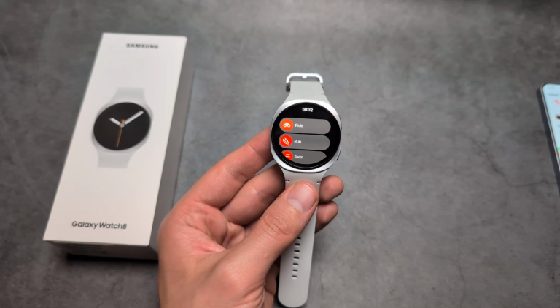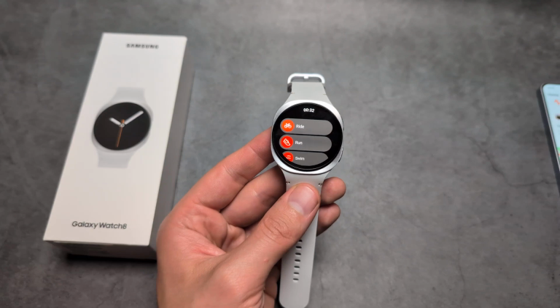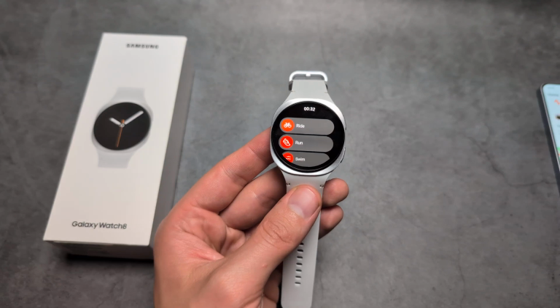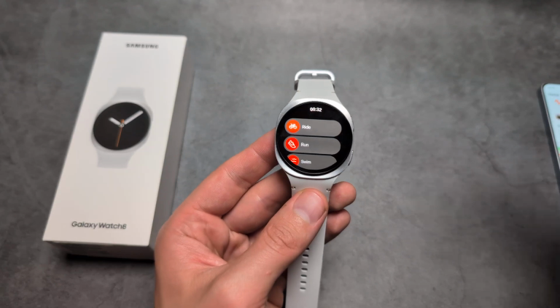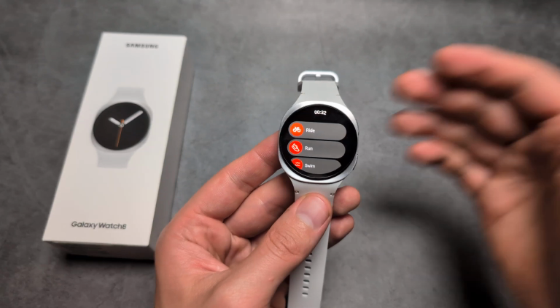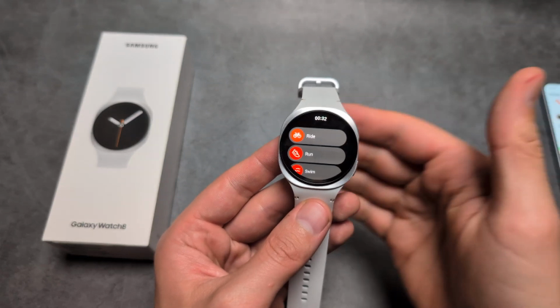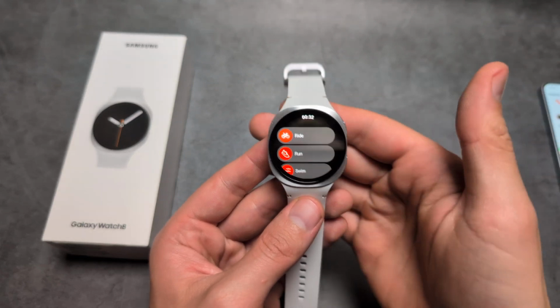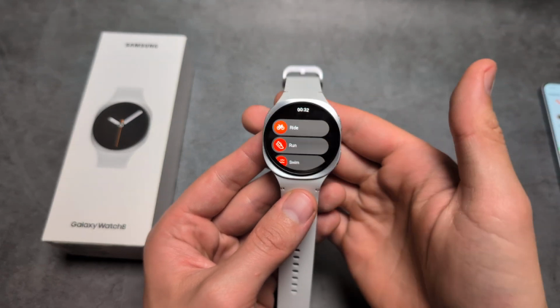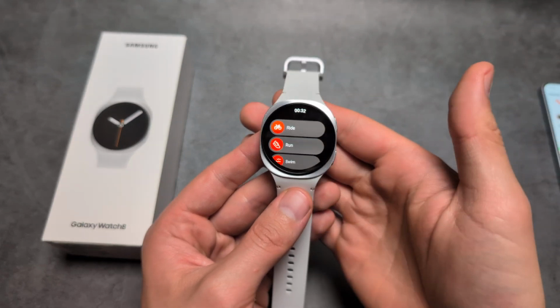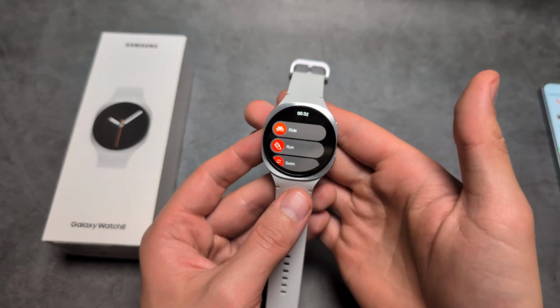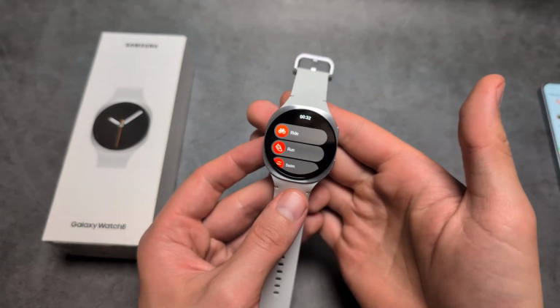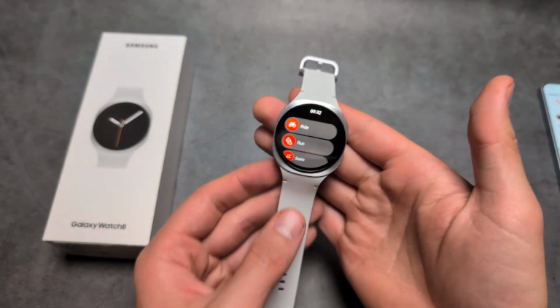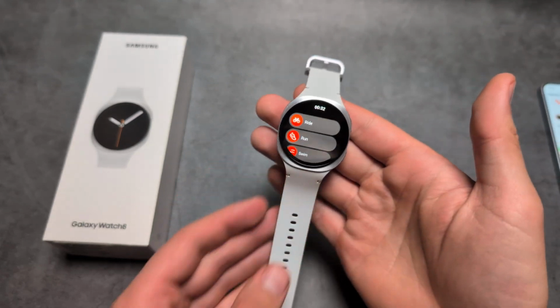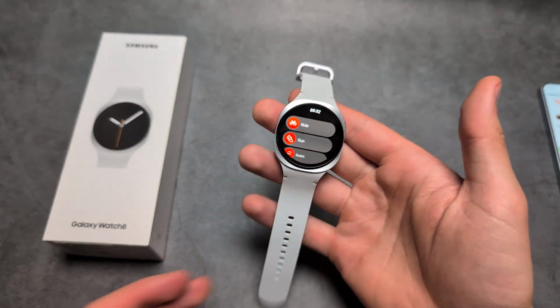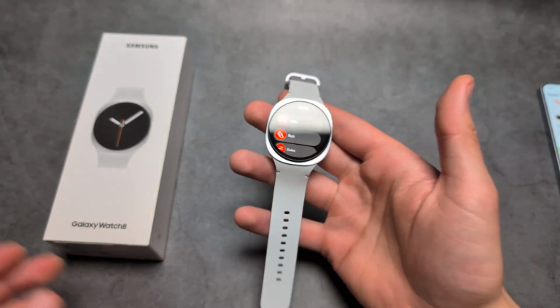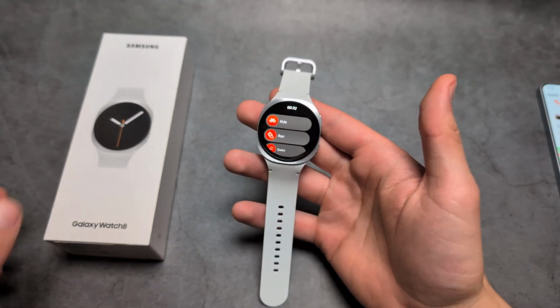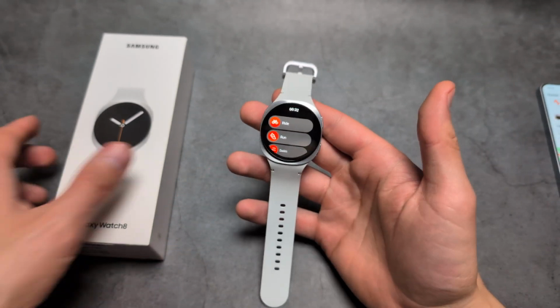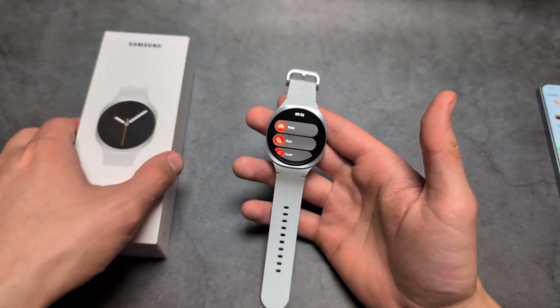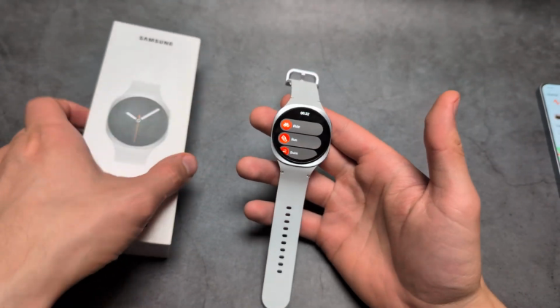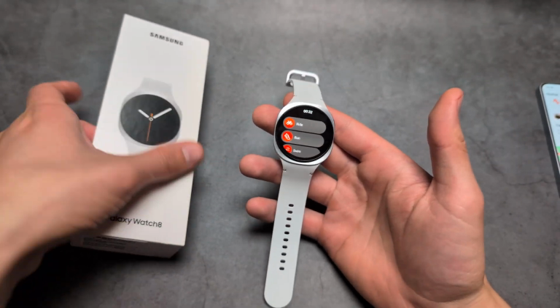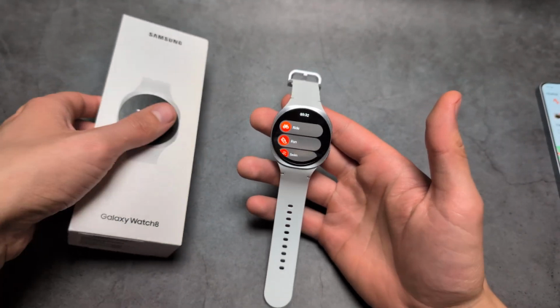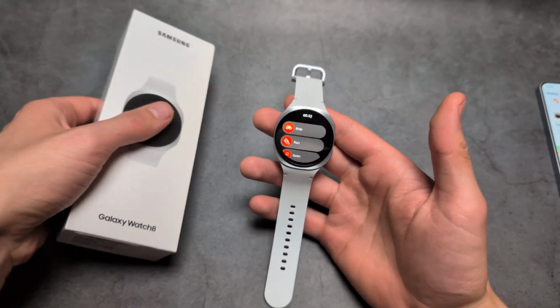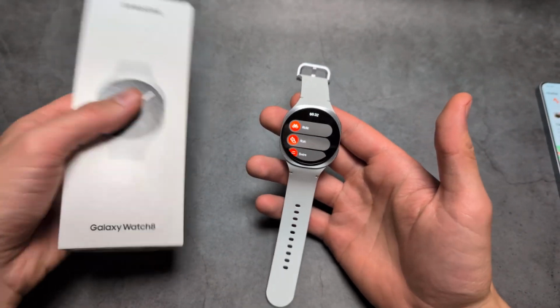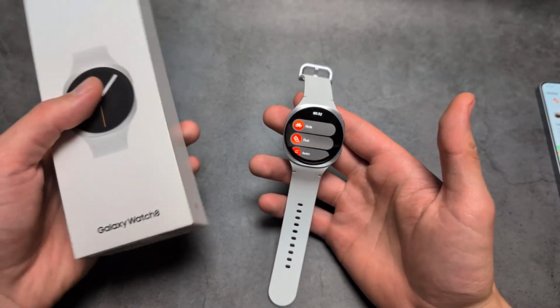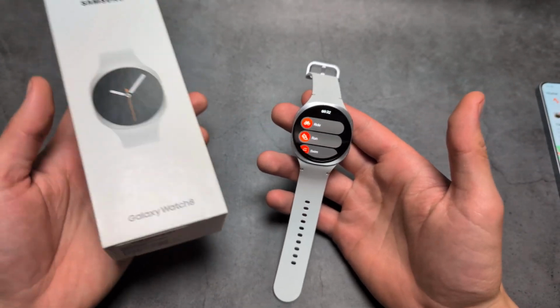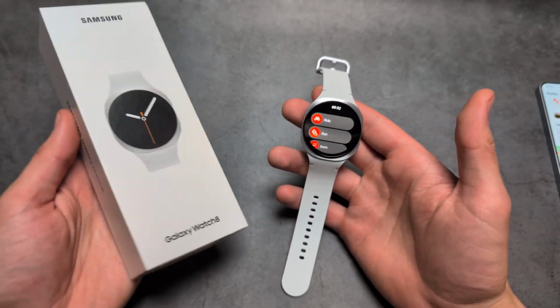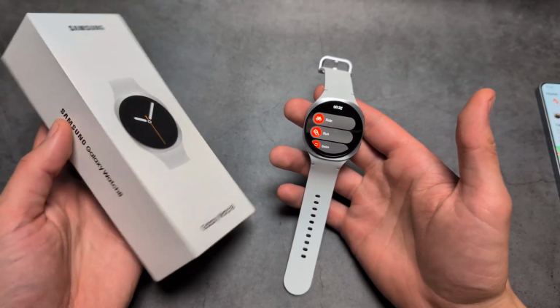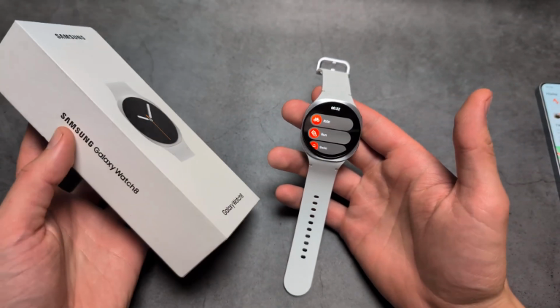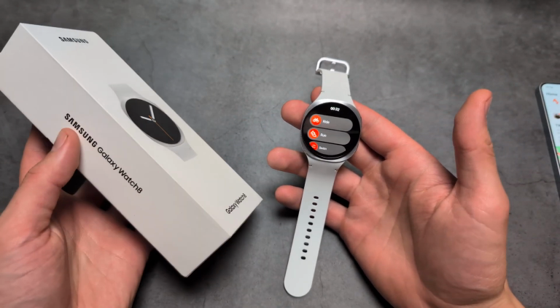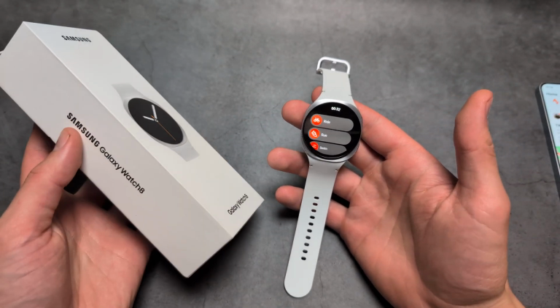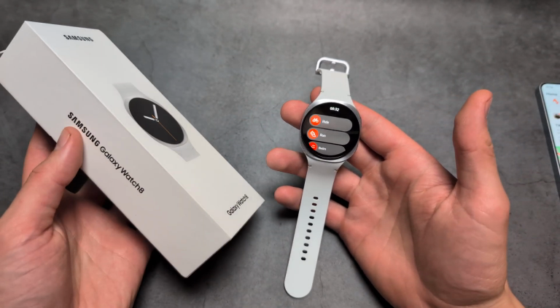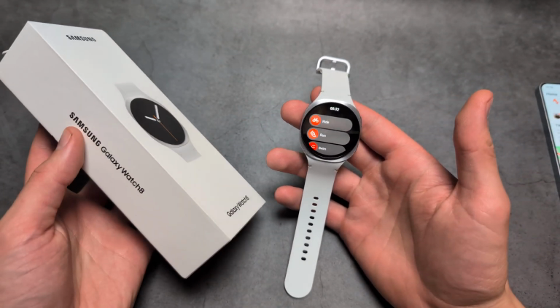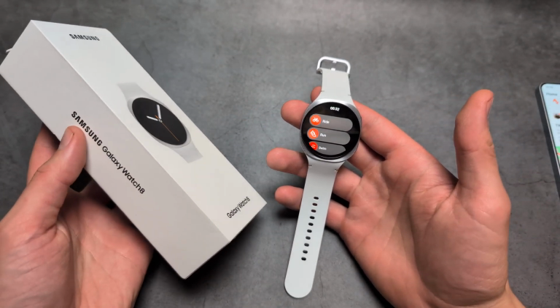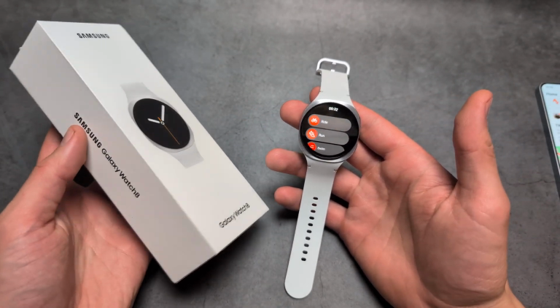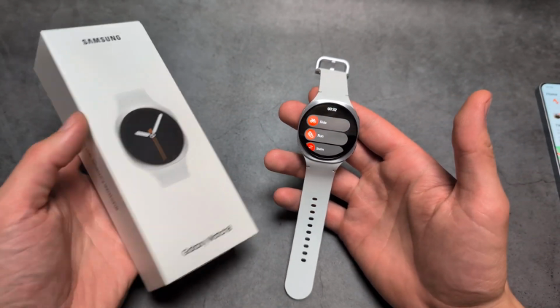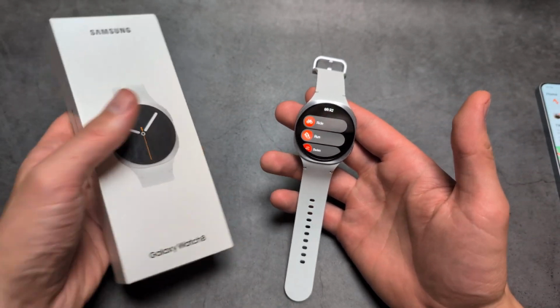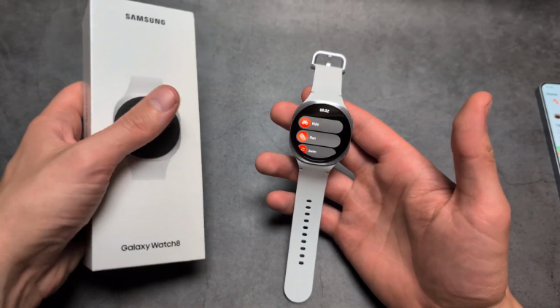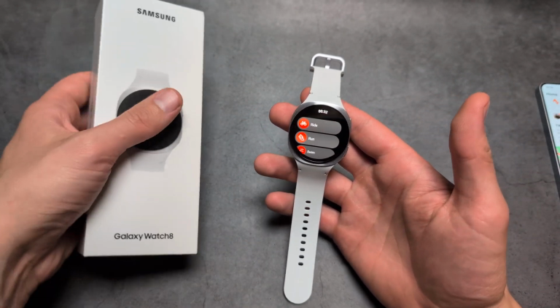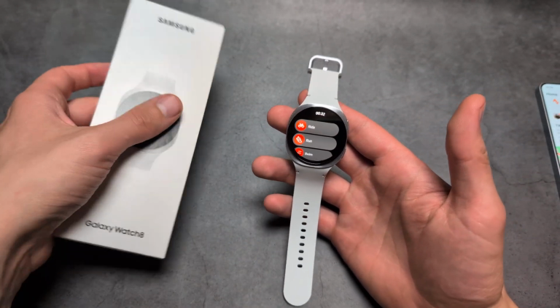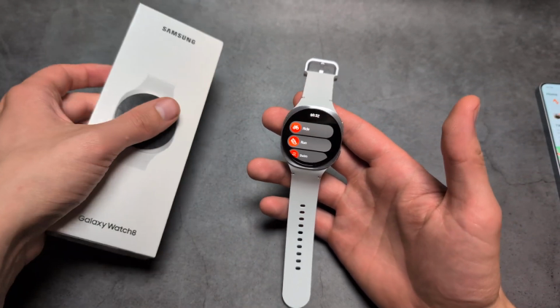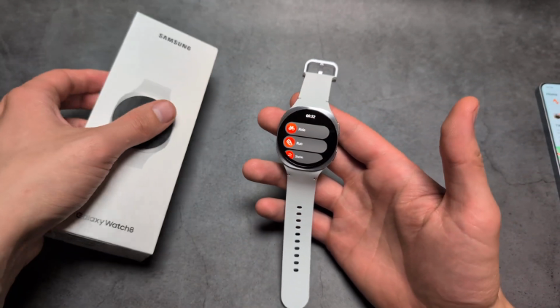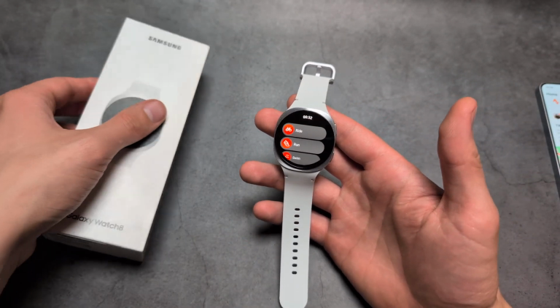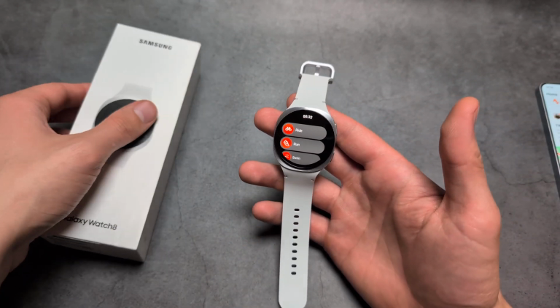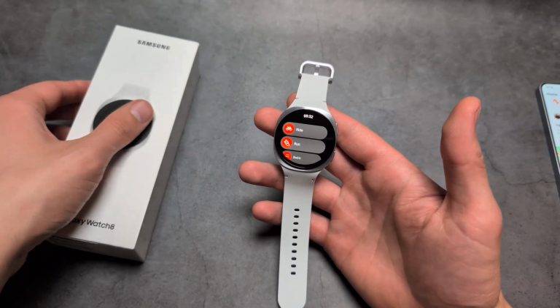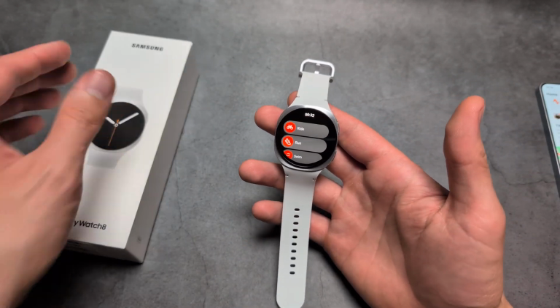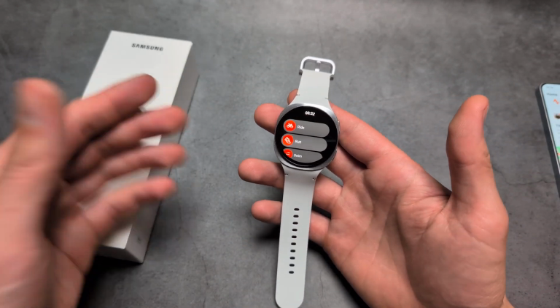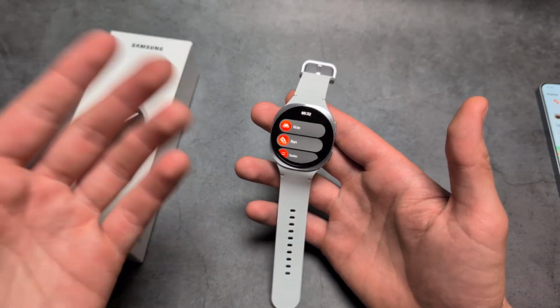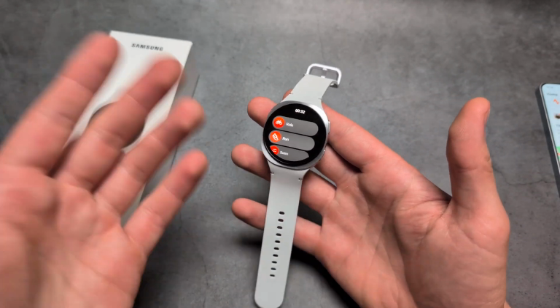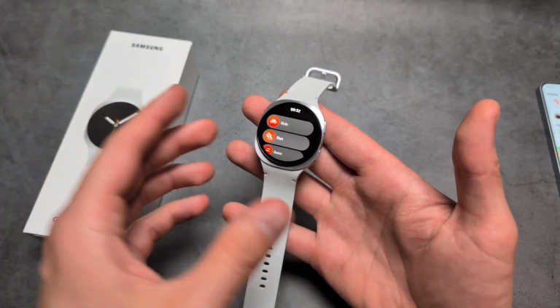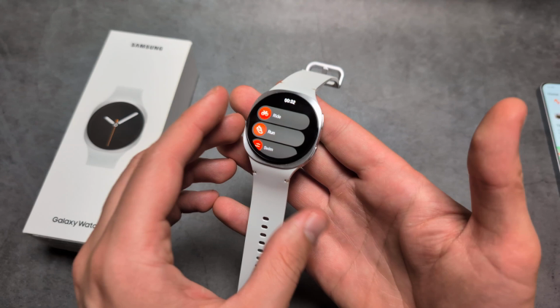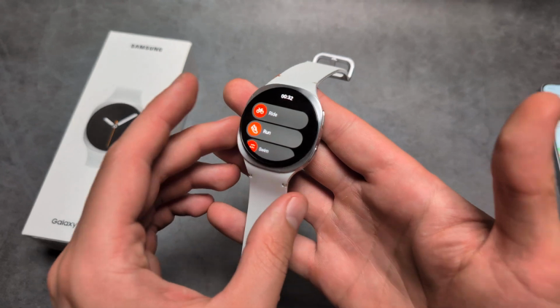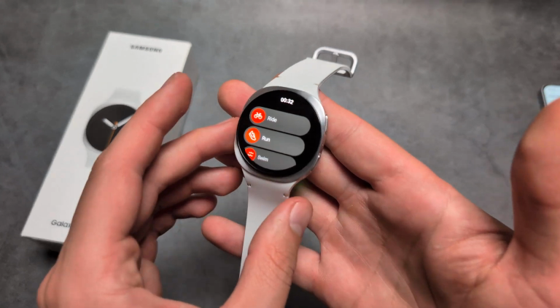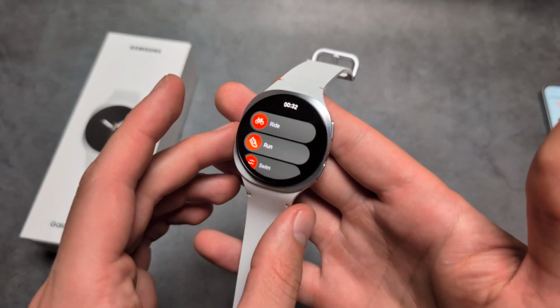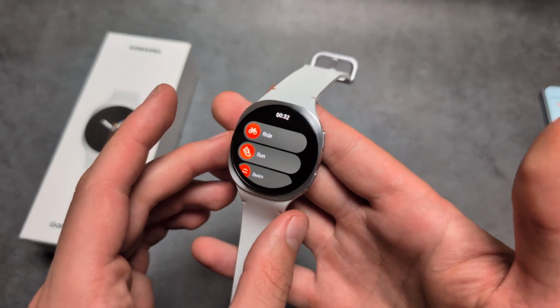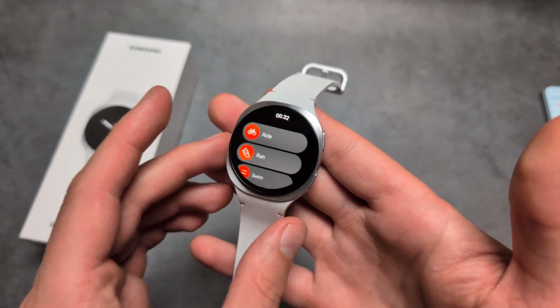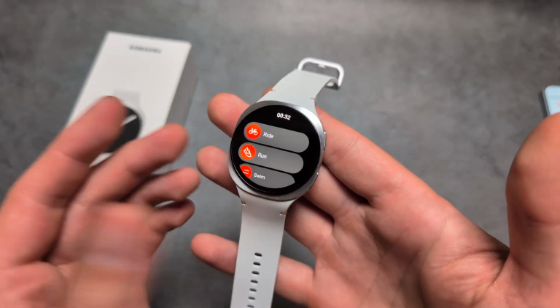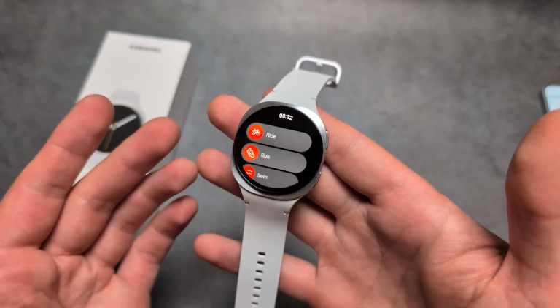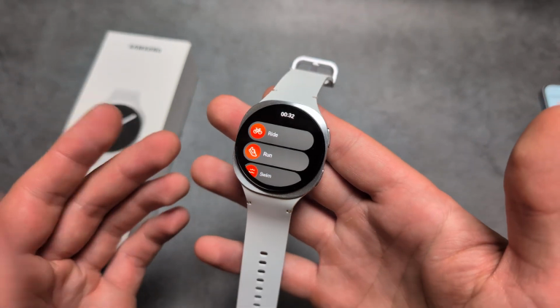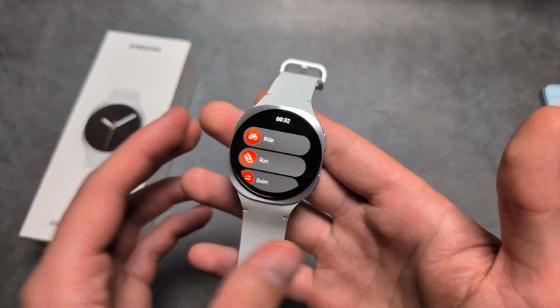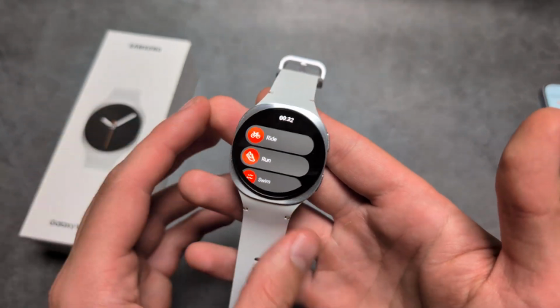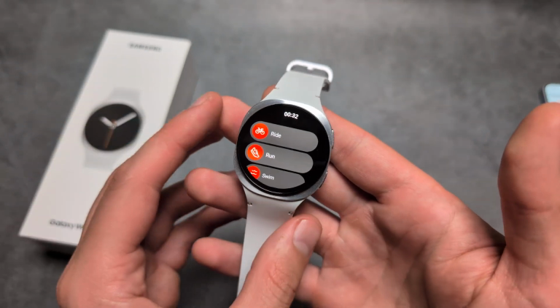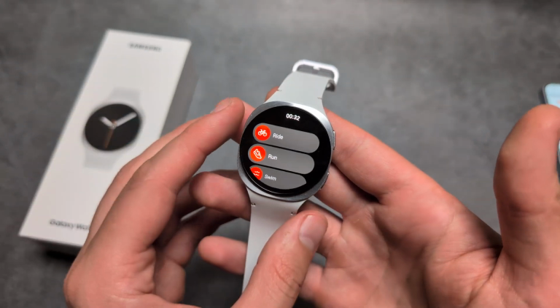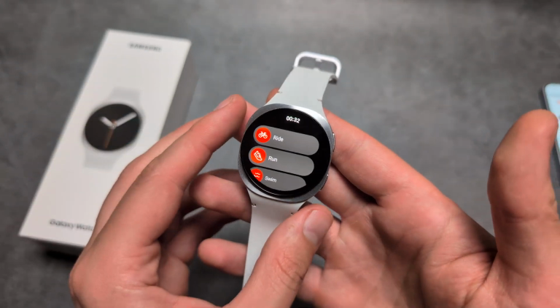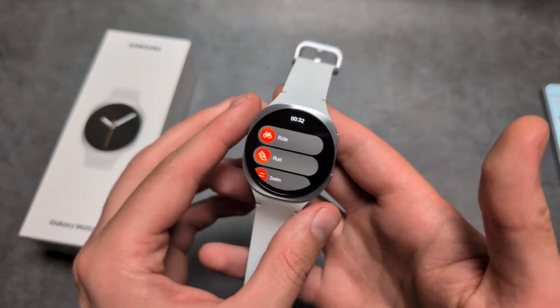Are you wondering if the new Samsung Galaxy Watch 8 actually has Strava? I can confirm we actually get Strava on this watch.